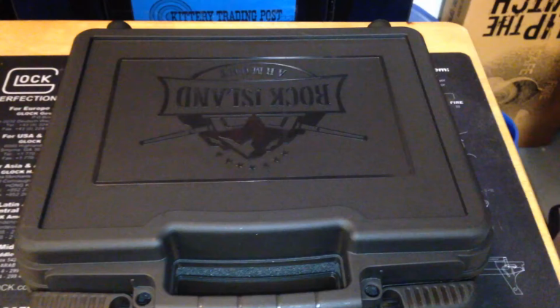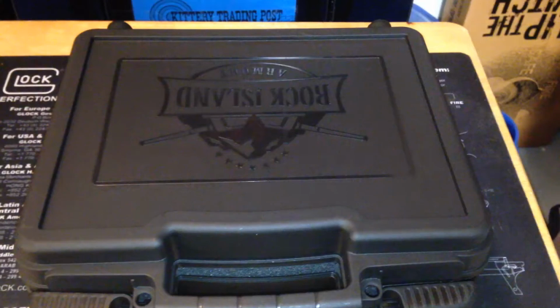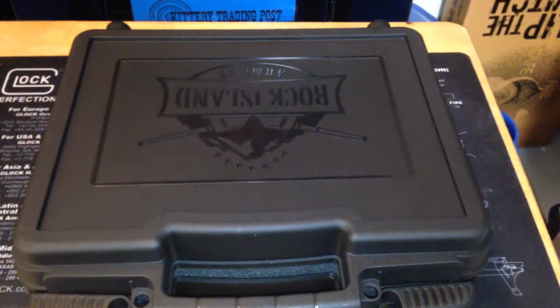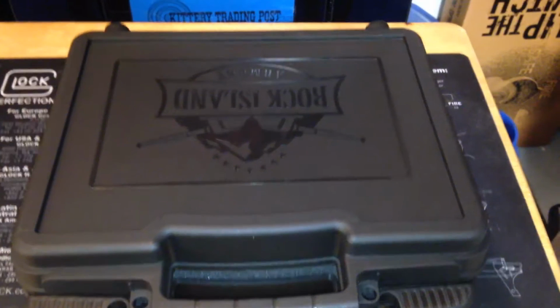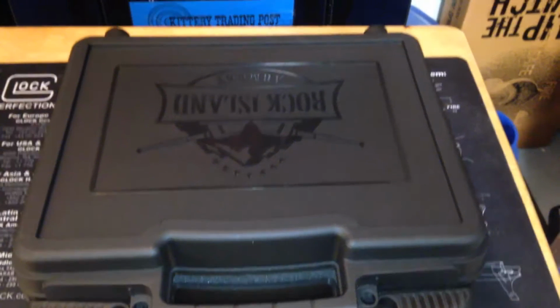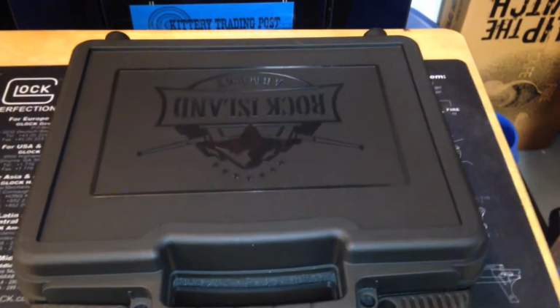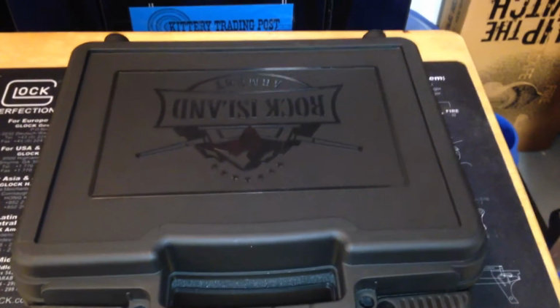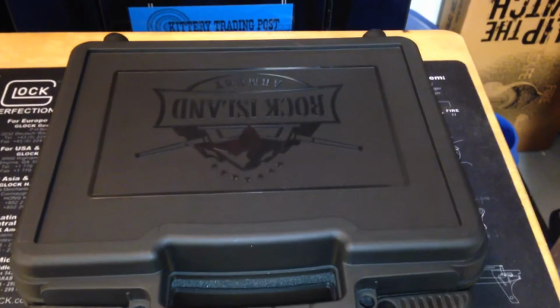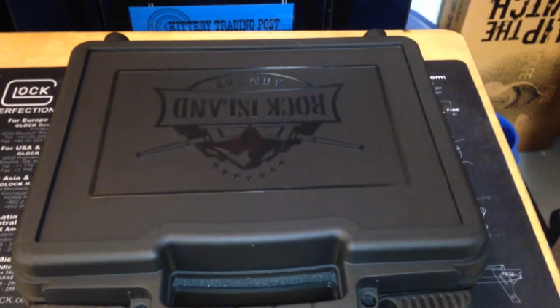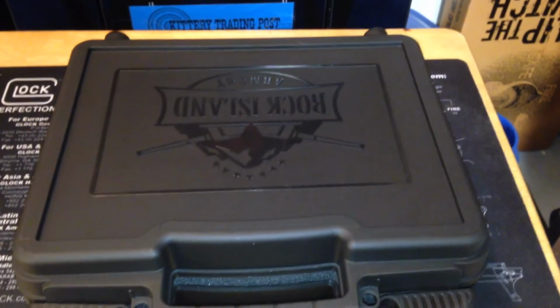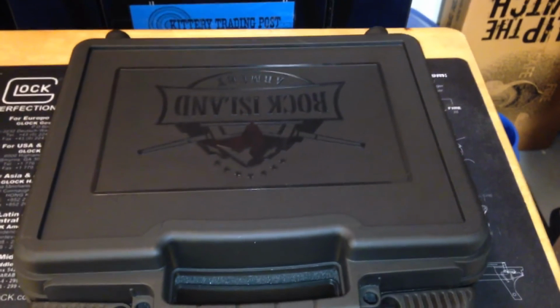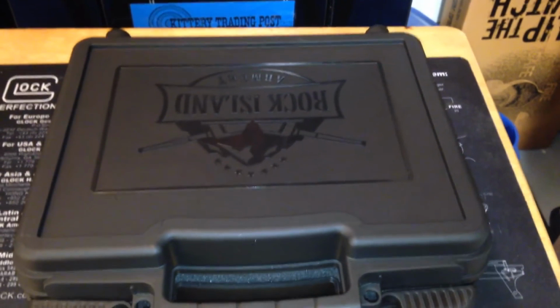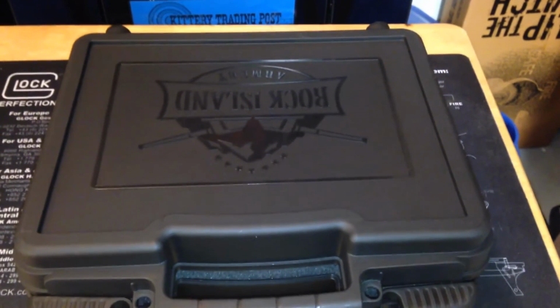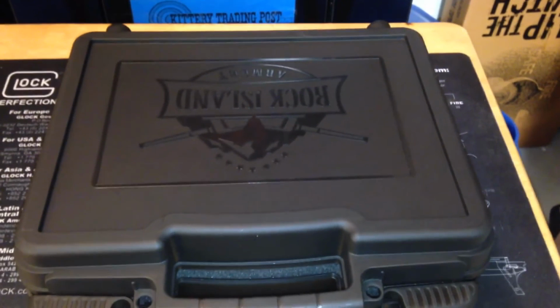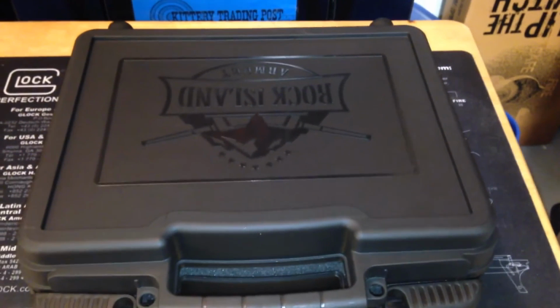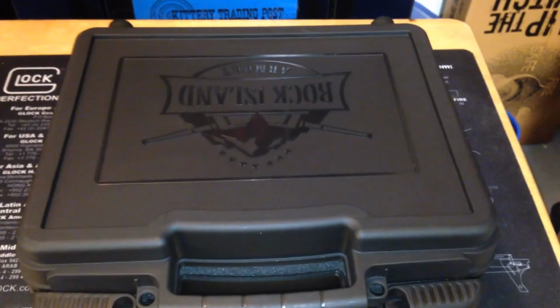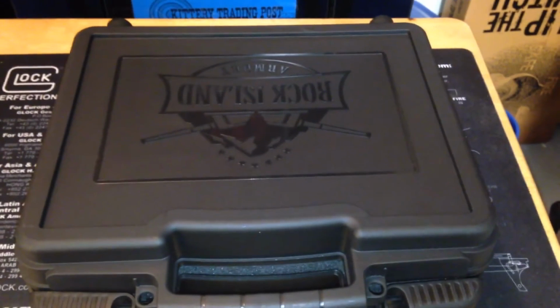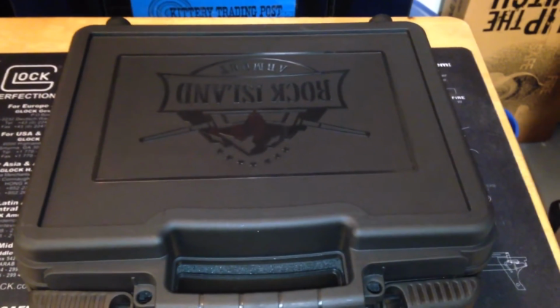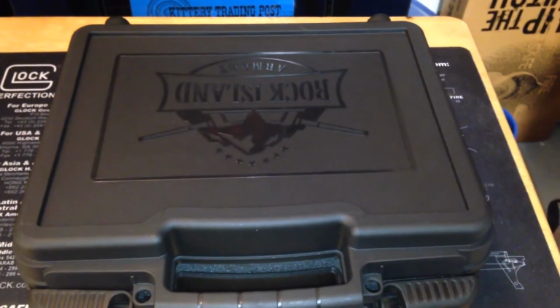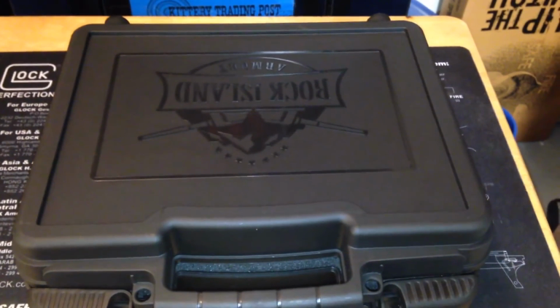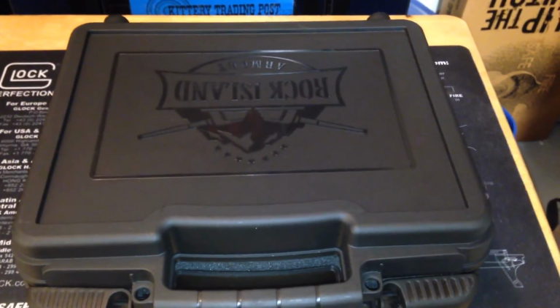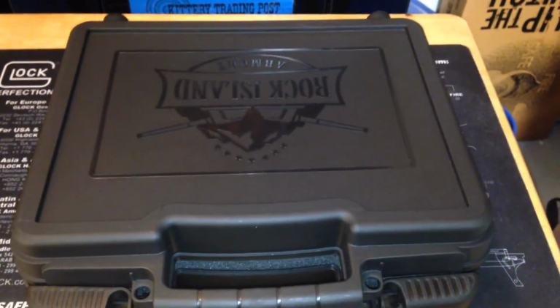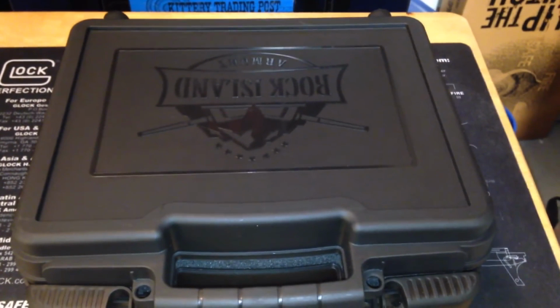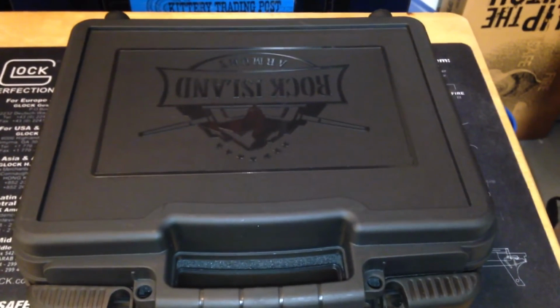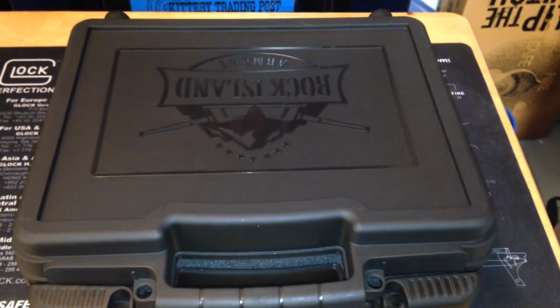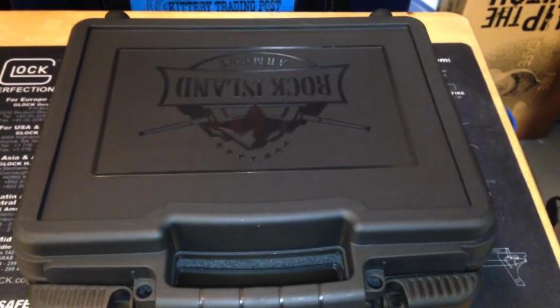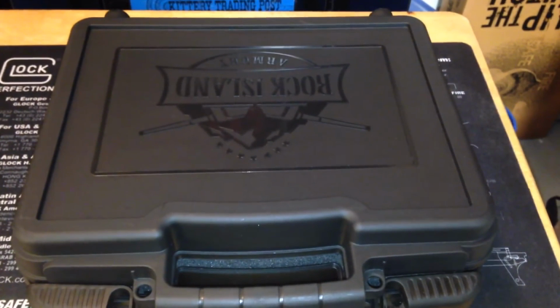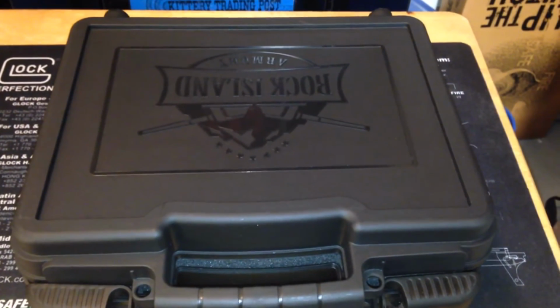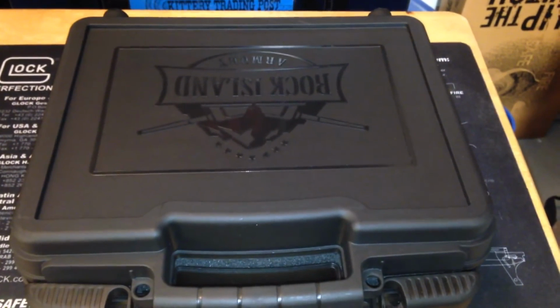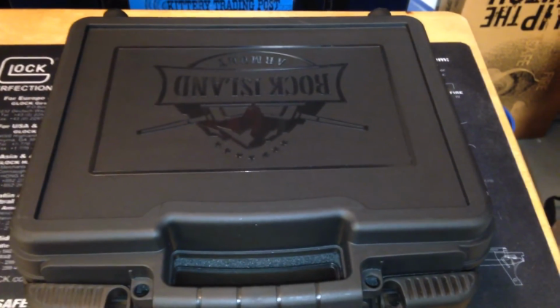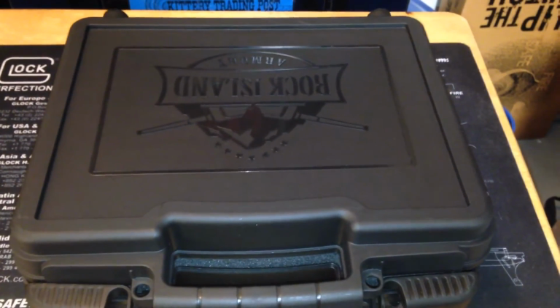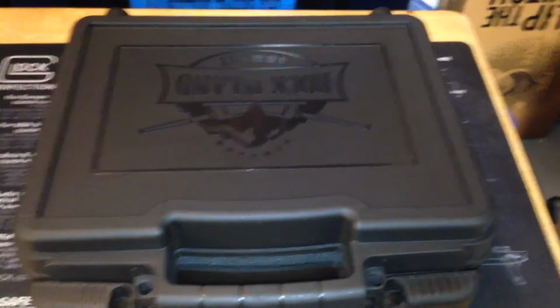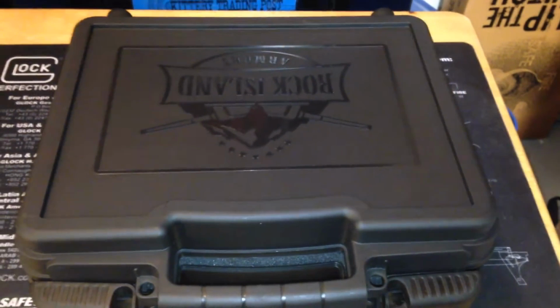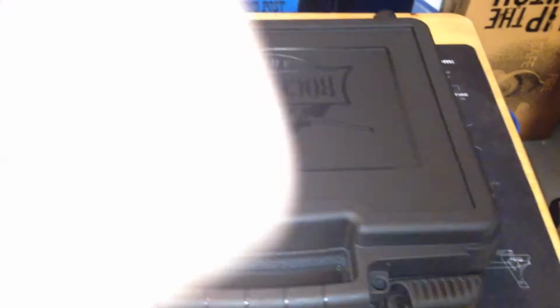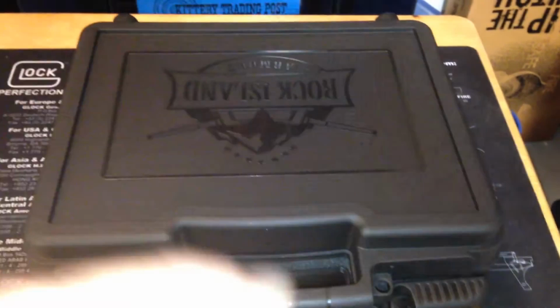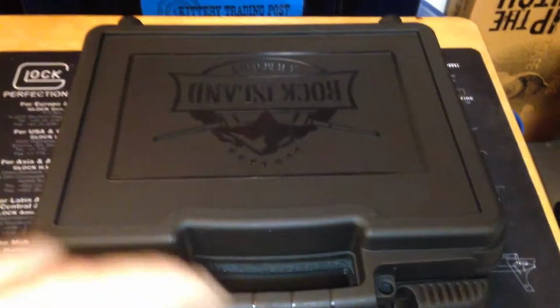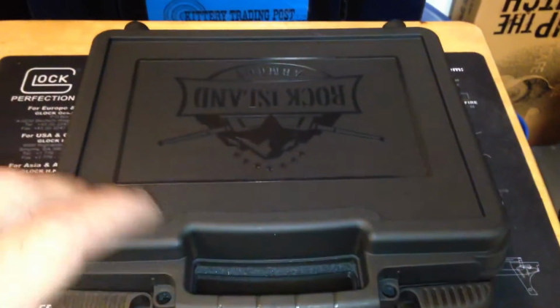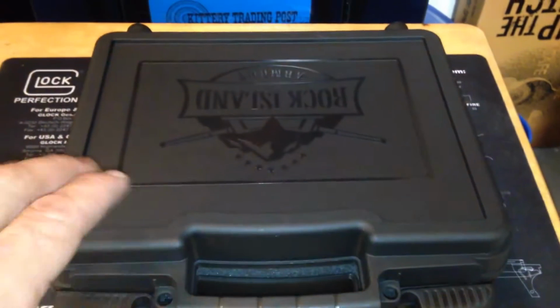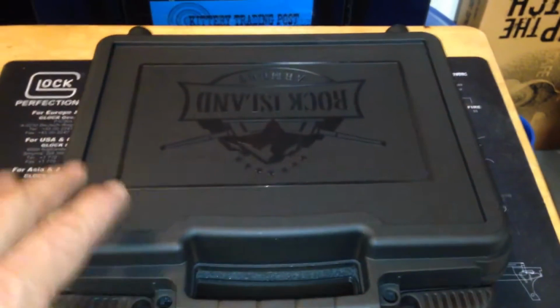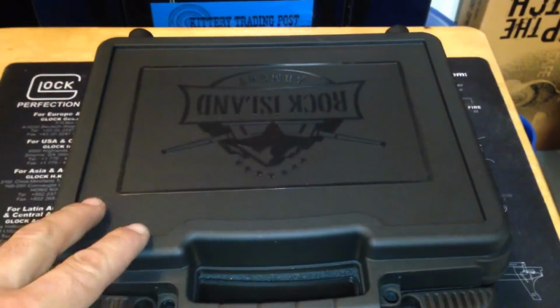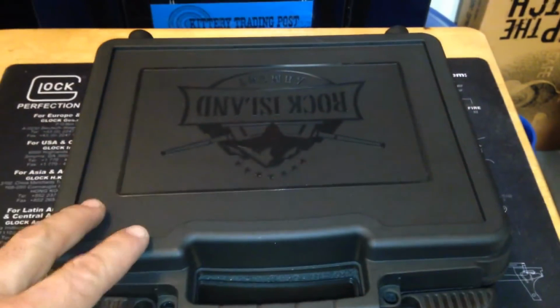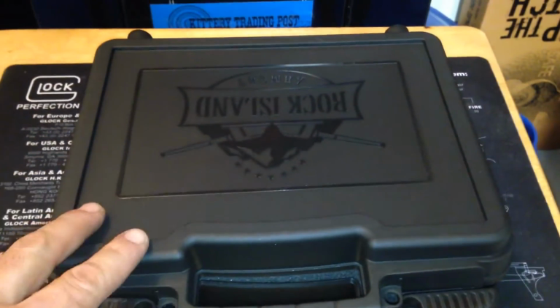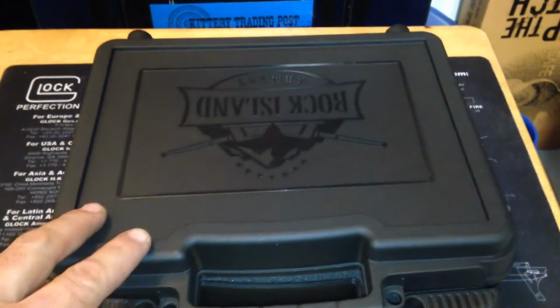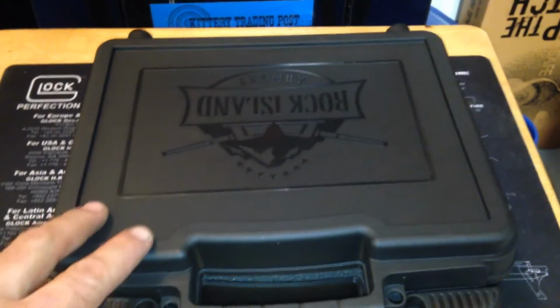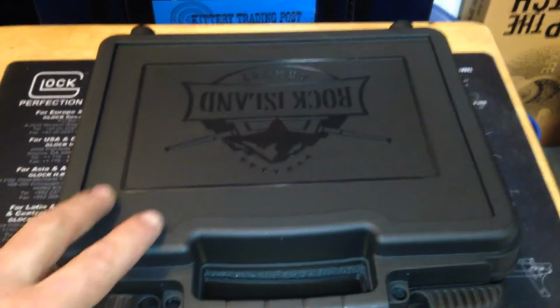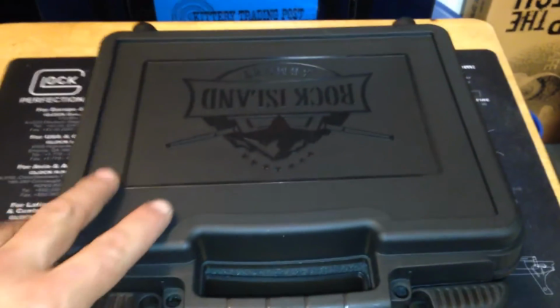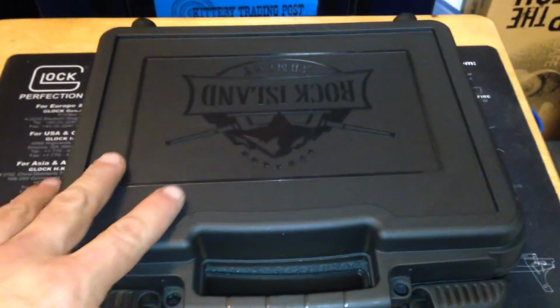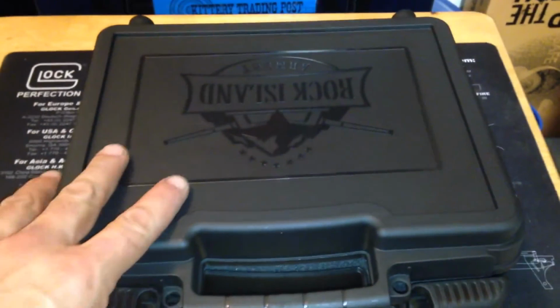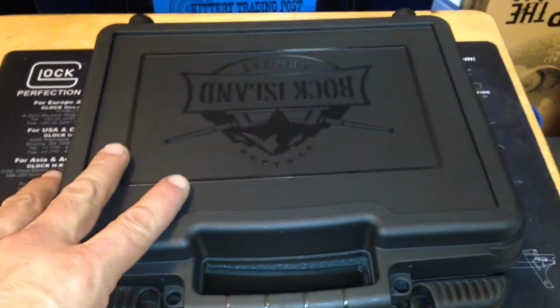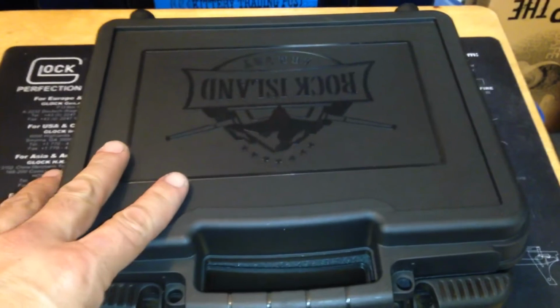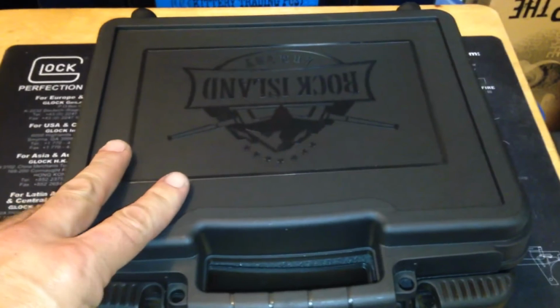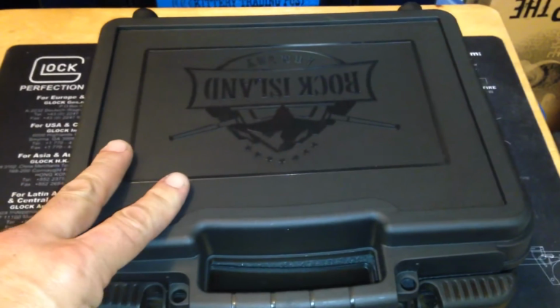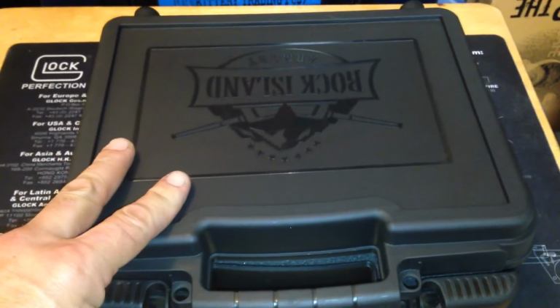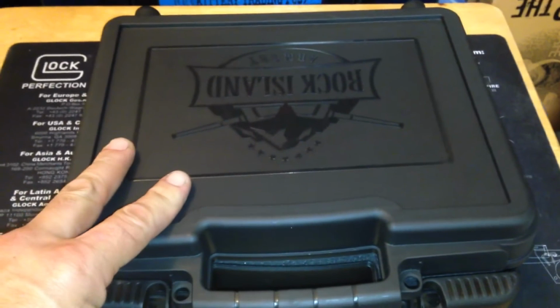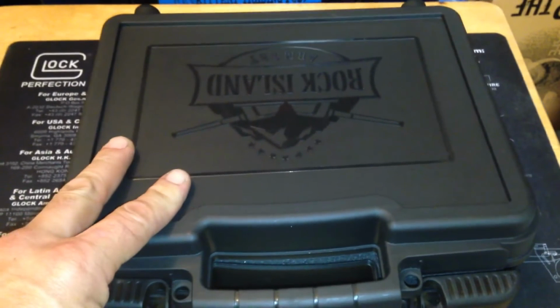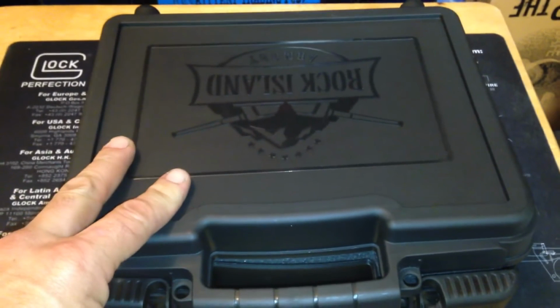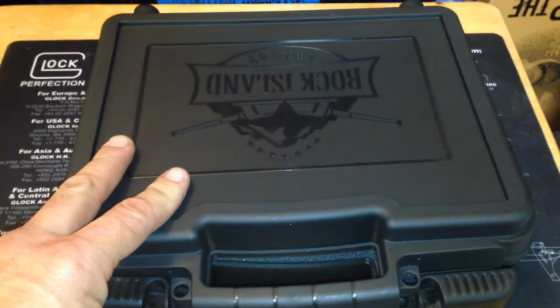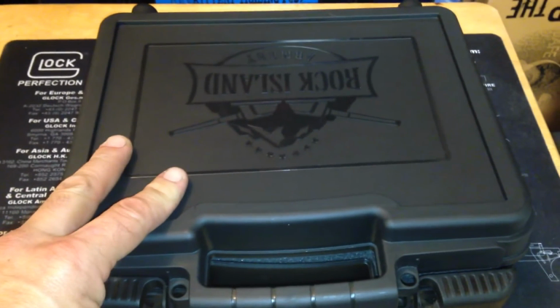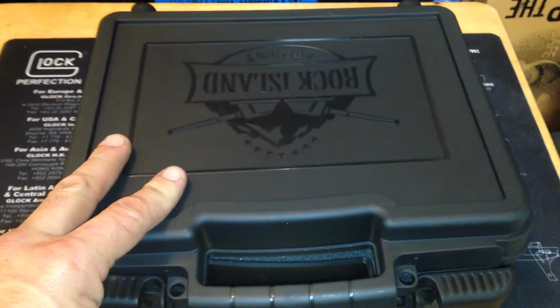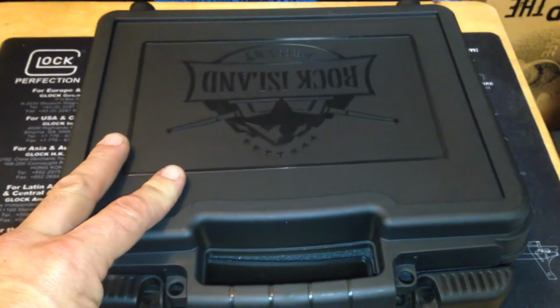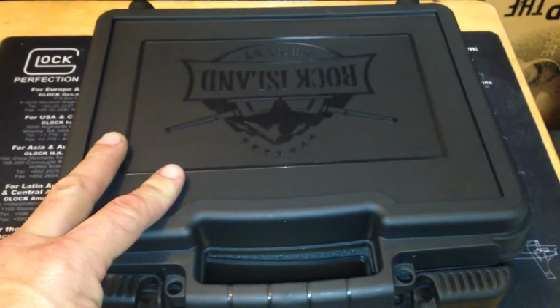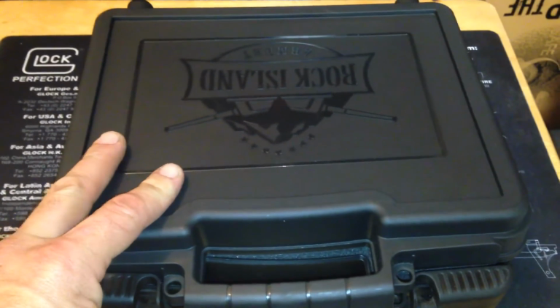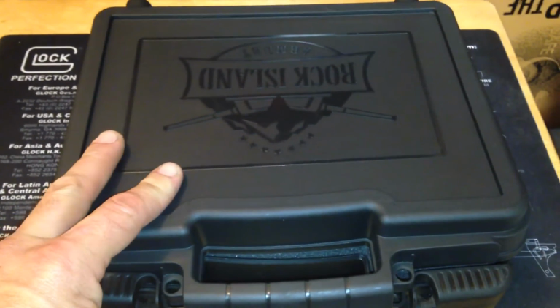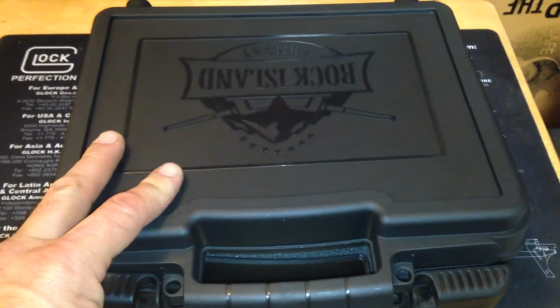Hey guys, Sean here. I figured I'd show you guys my newest addition to my gun collection.